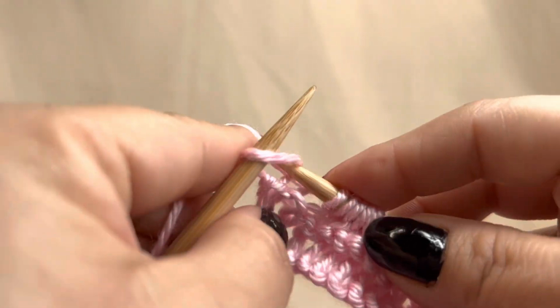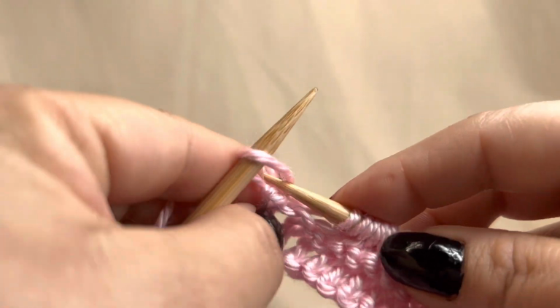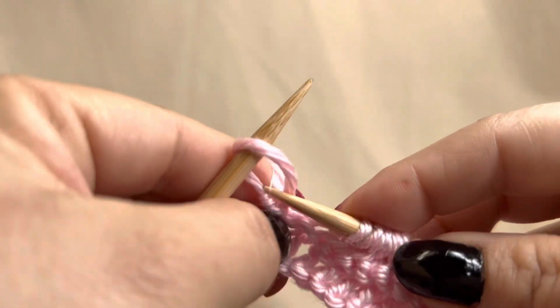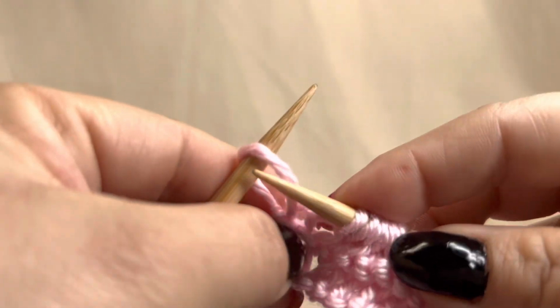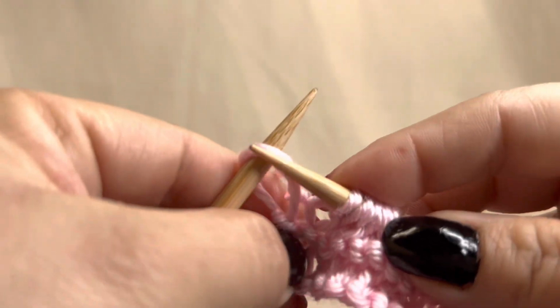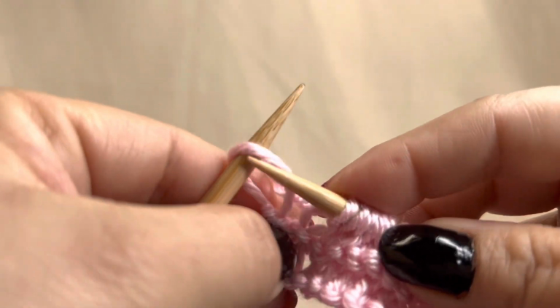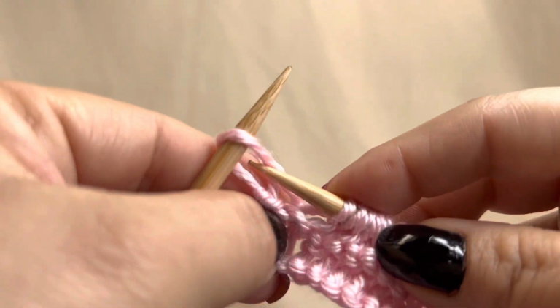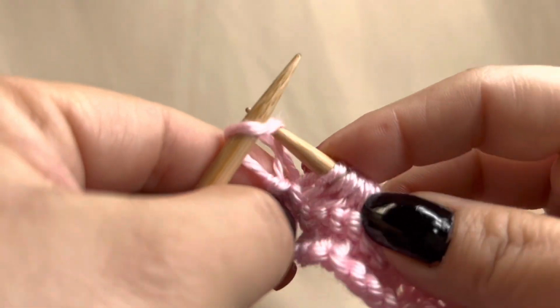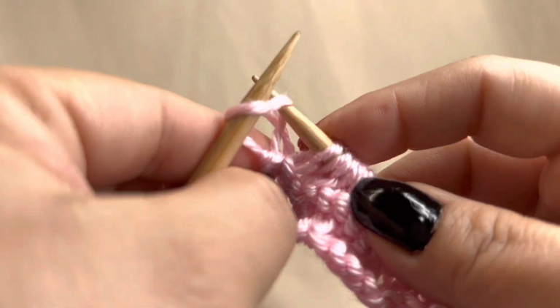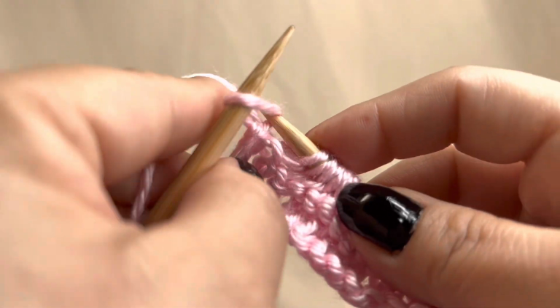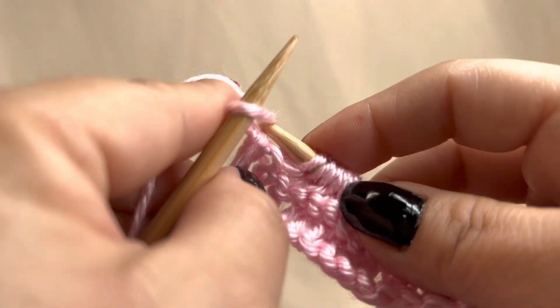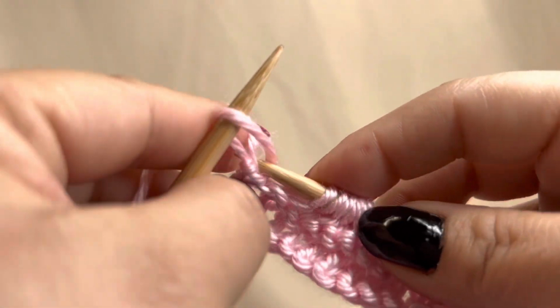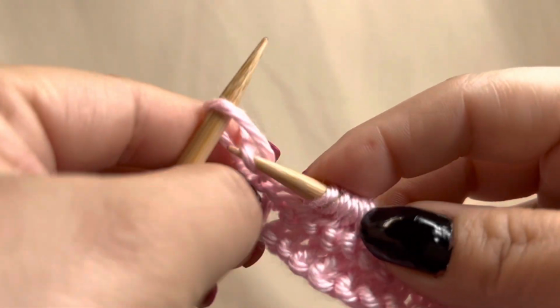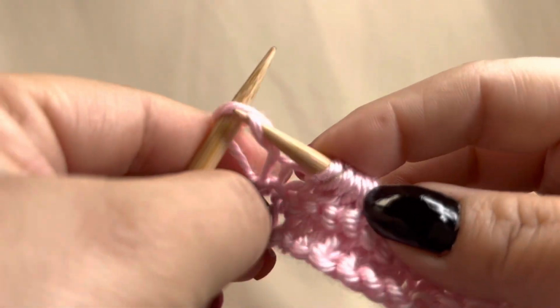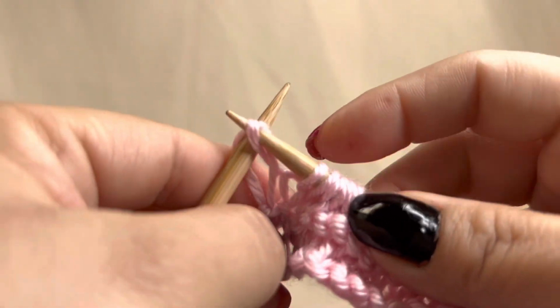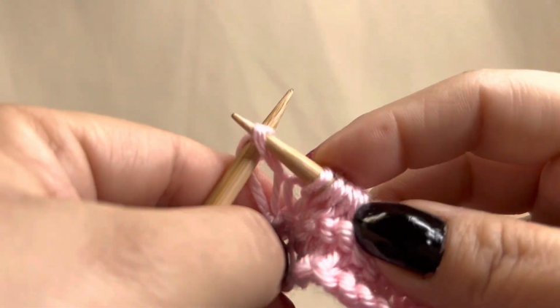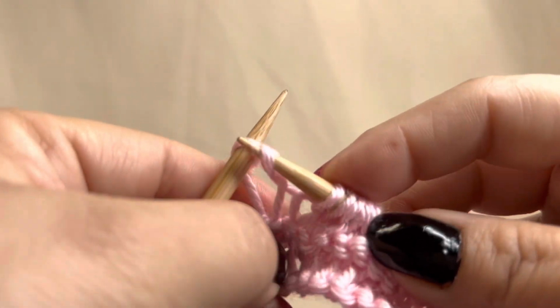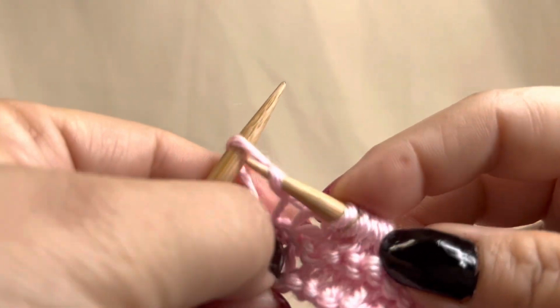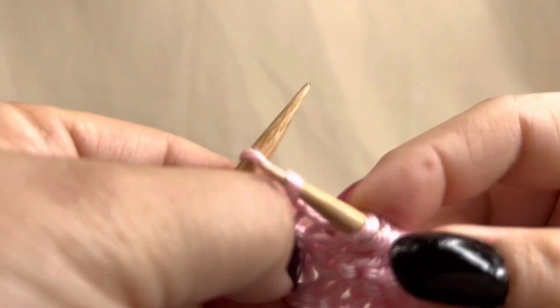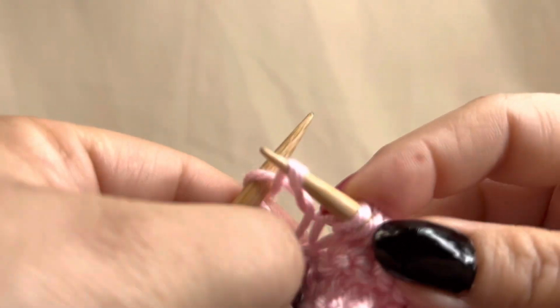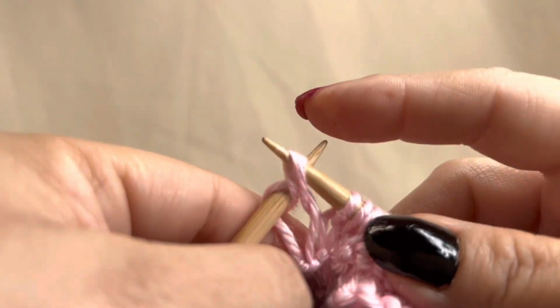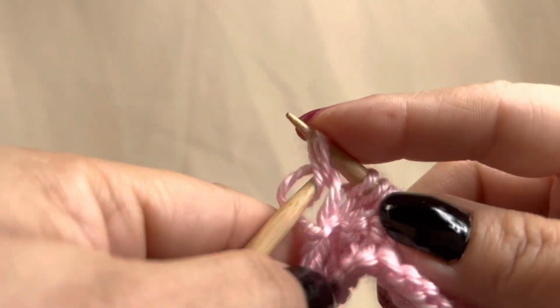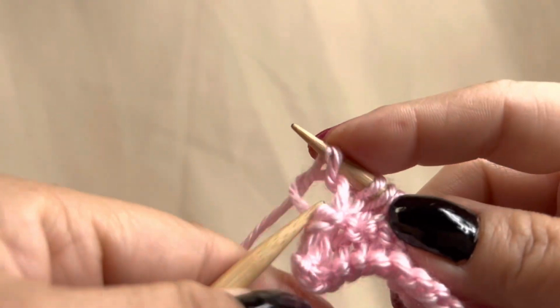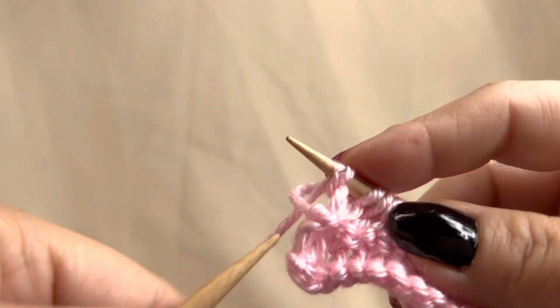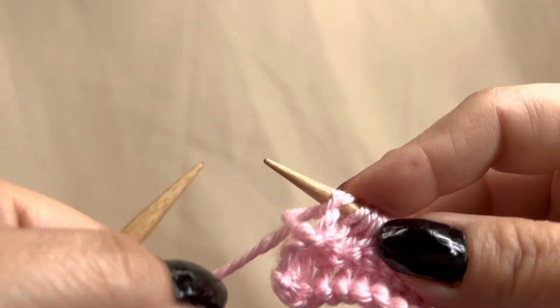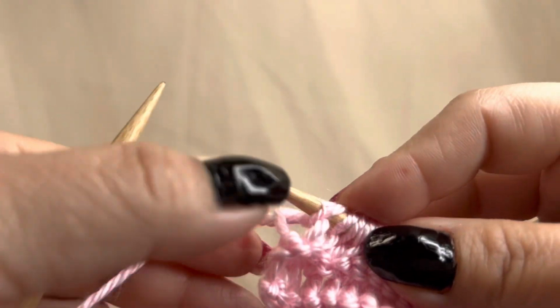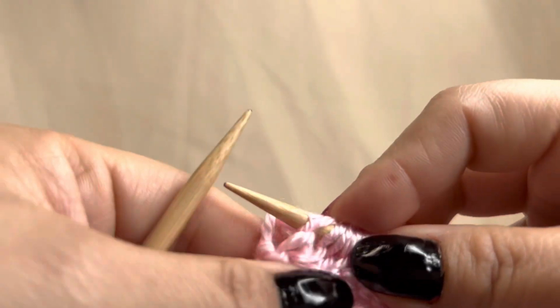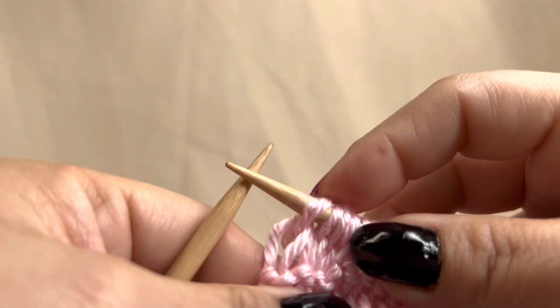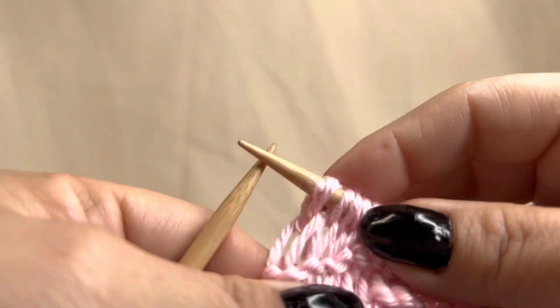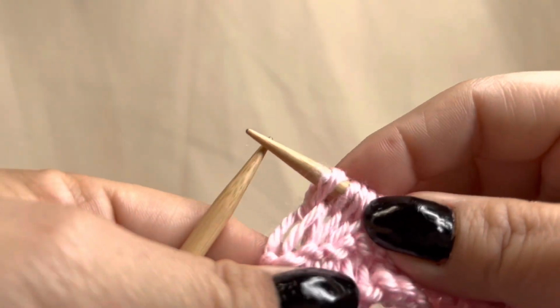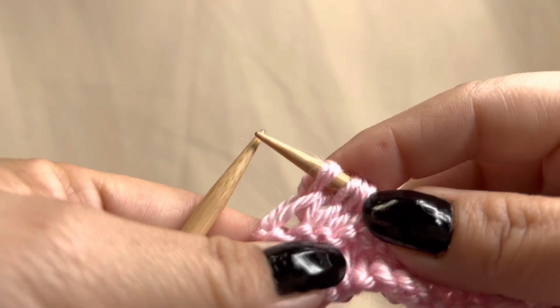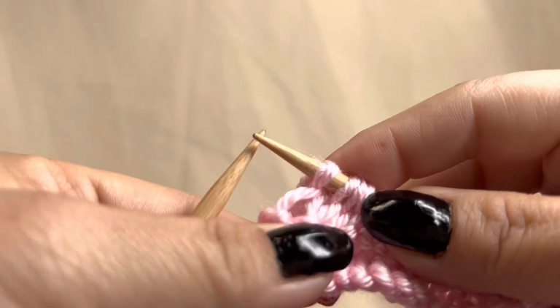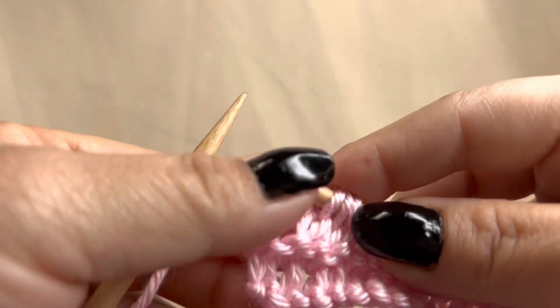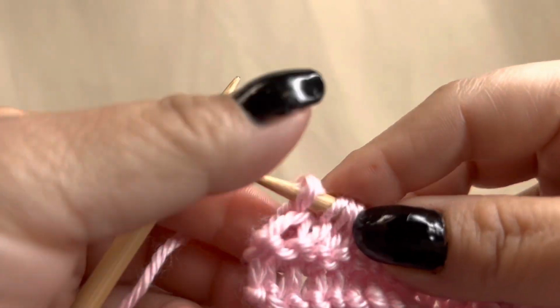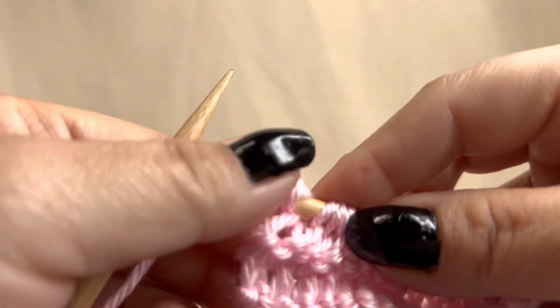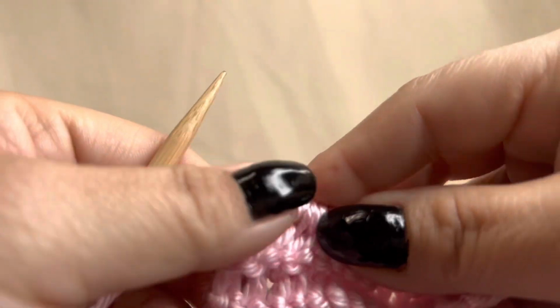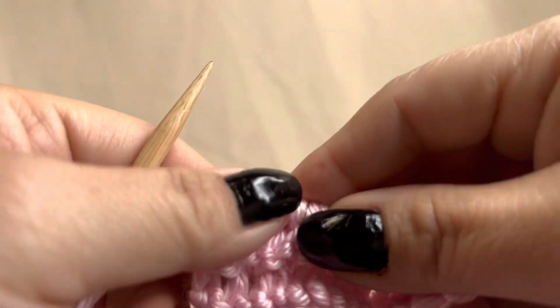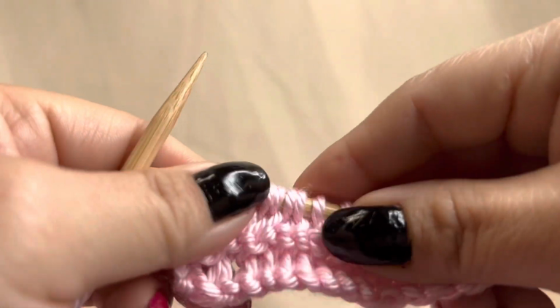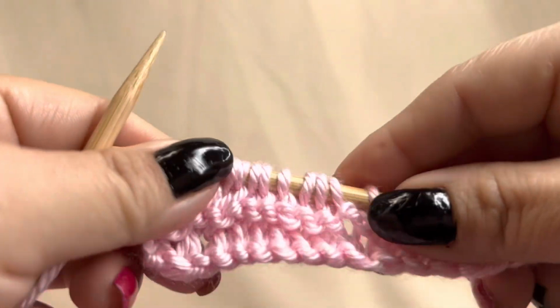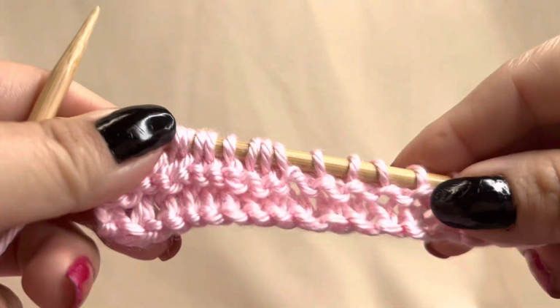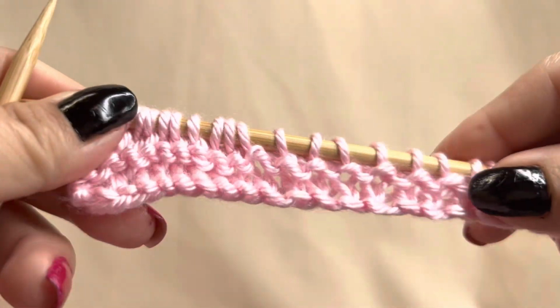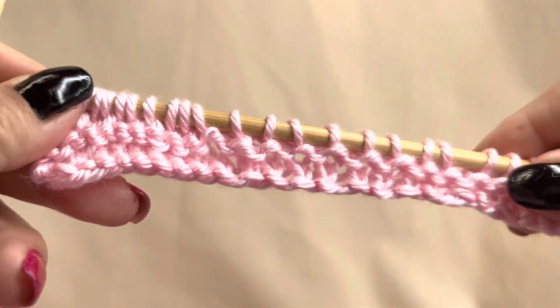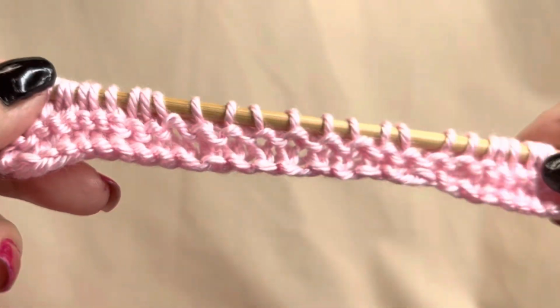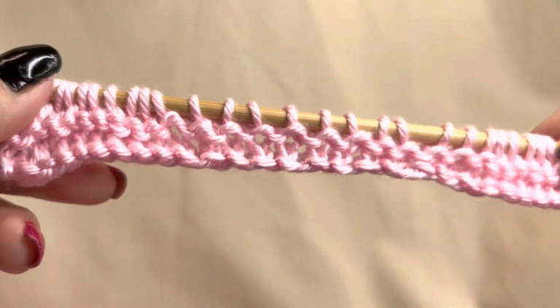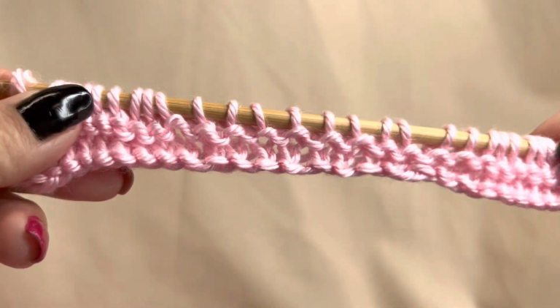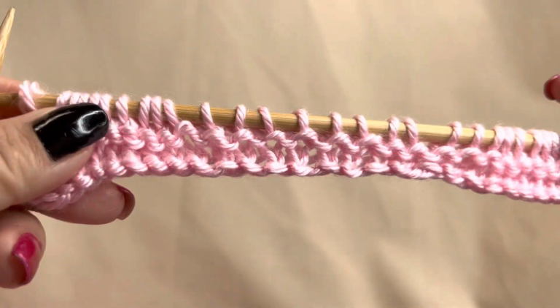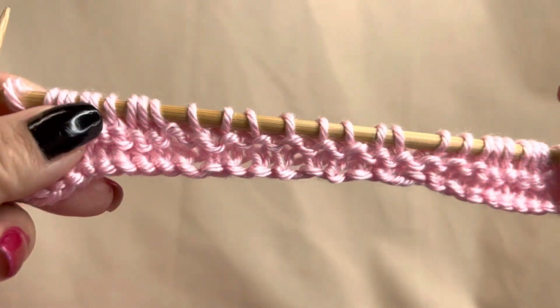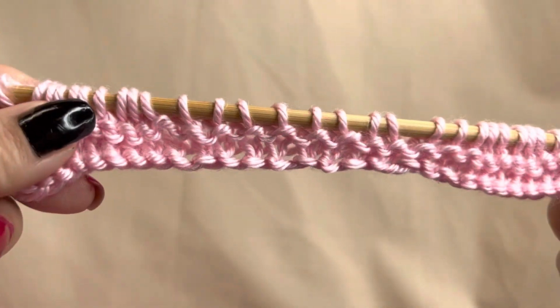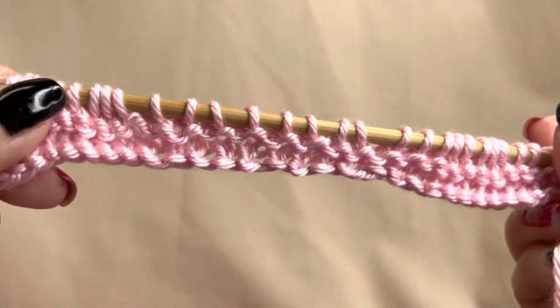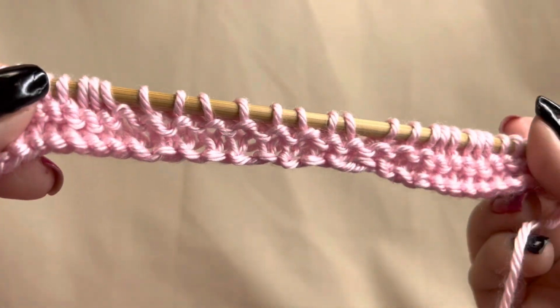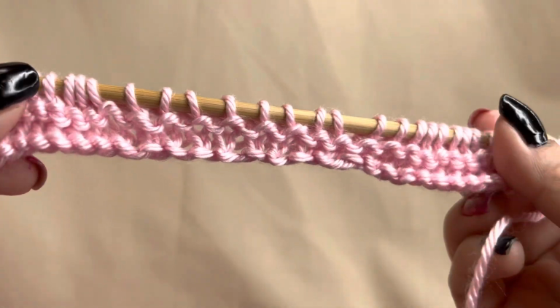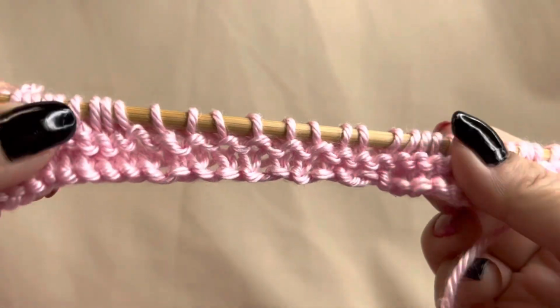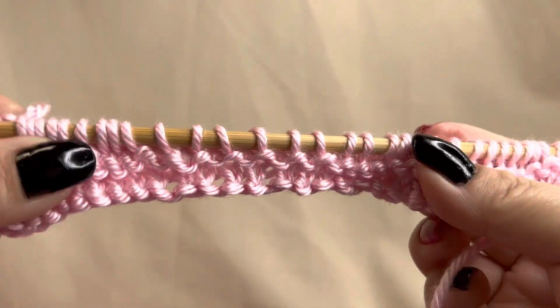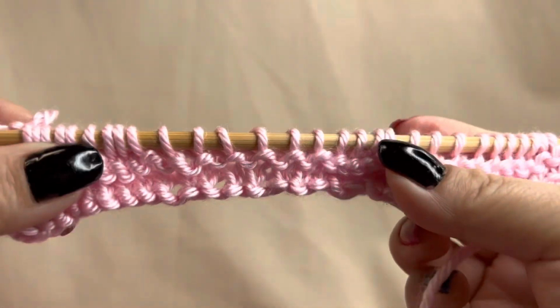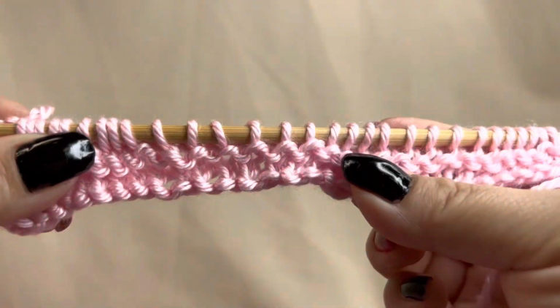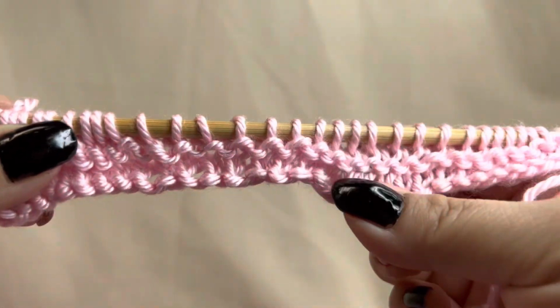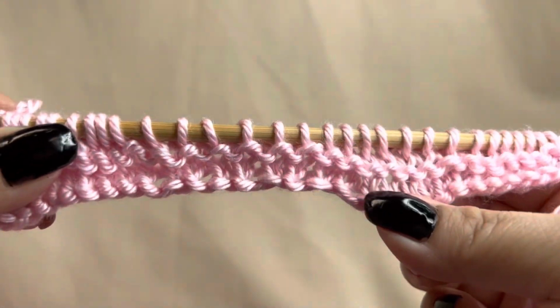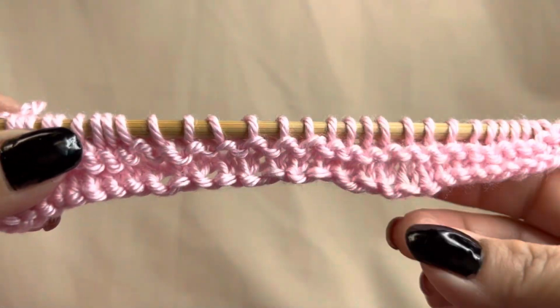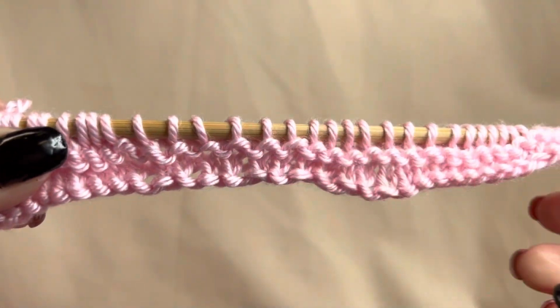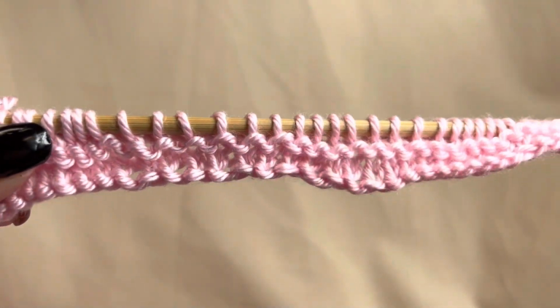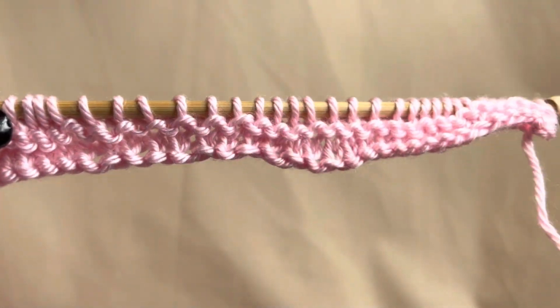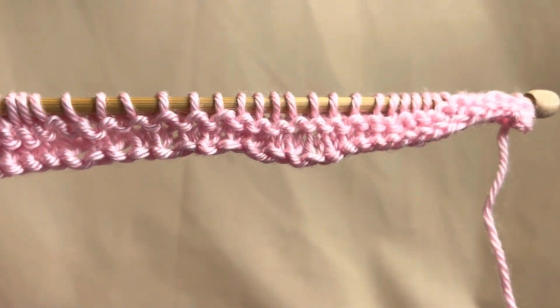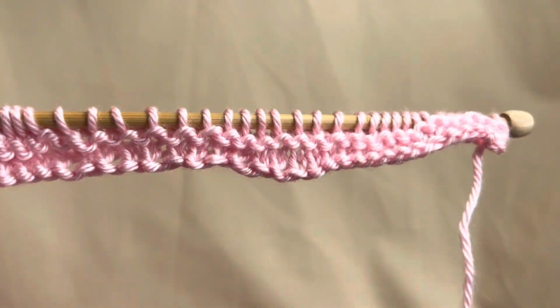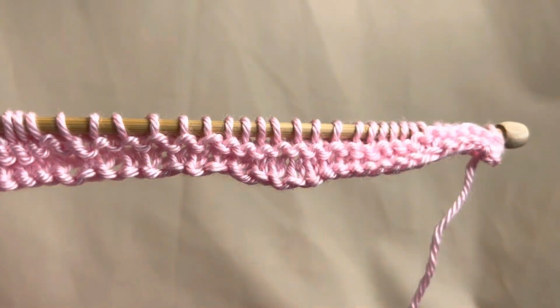Let me know how your scarf turned out and if it was easy or hard for you to knit this scarf.